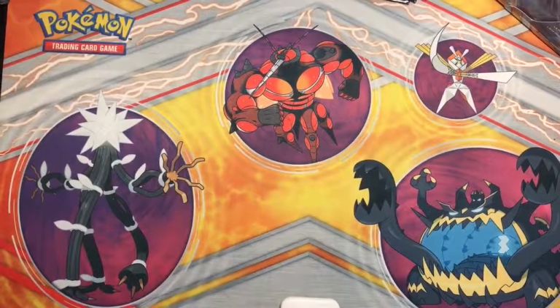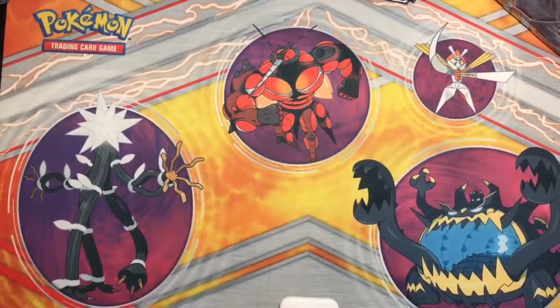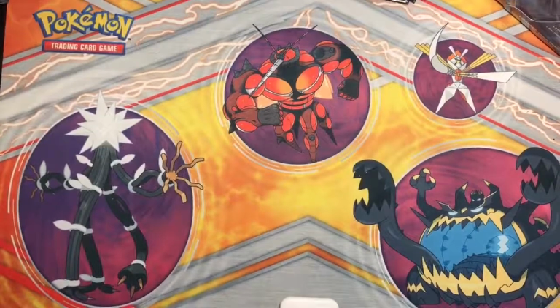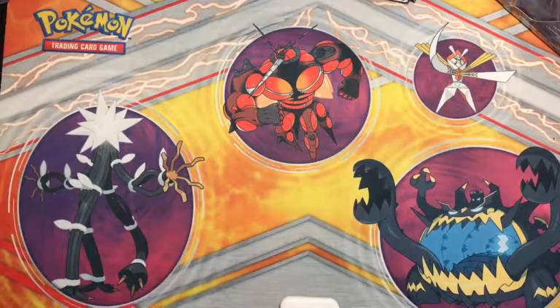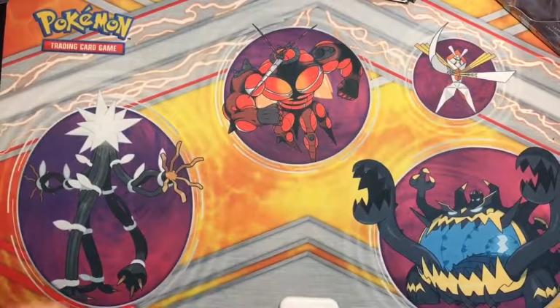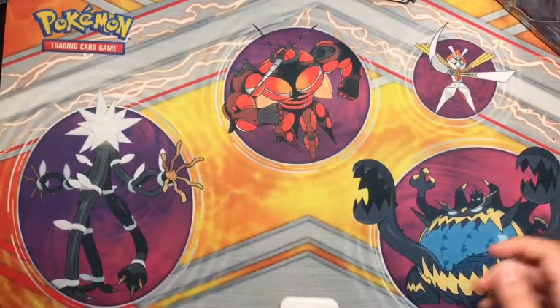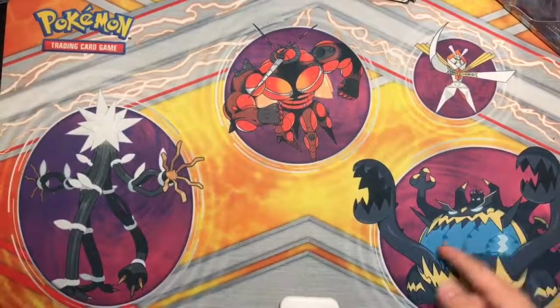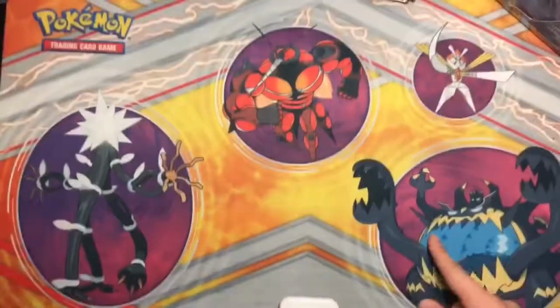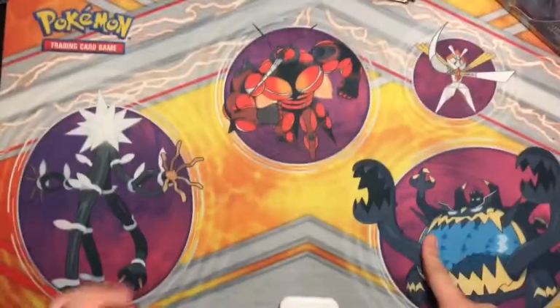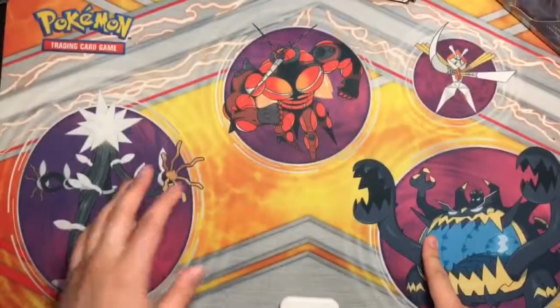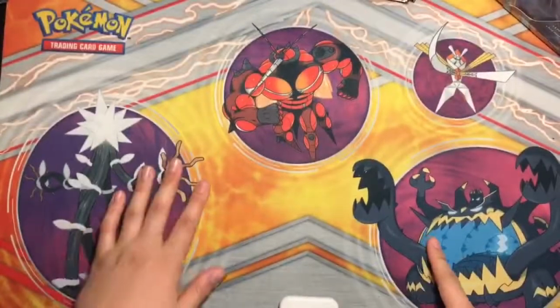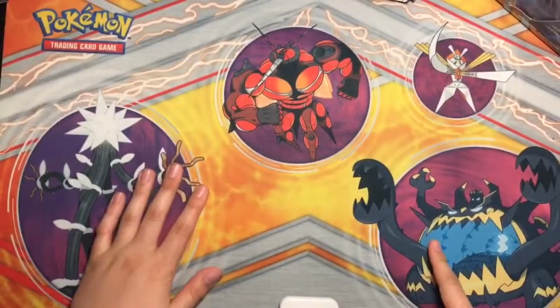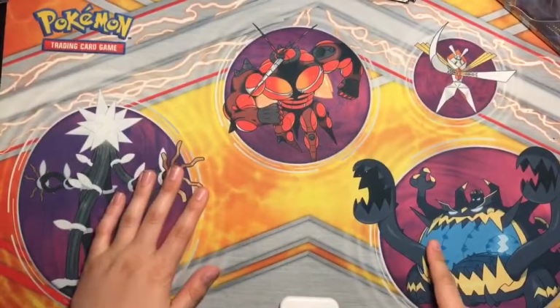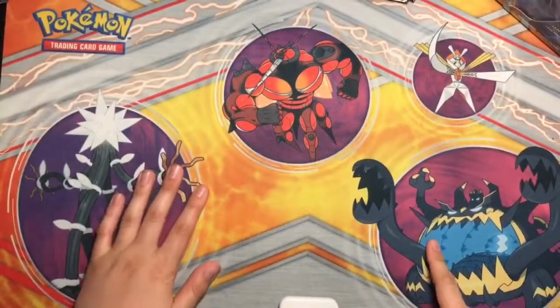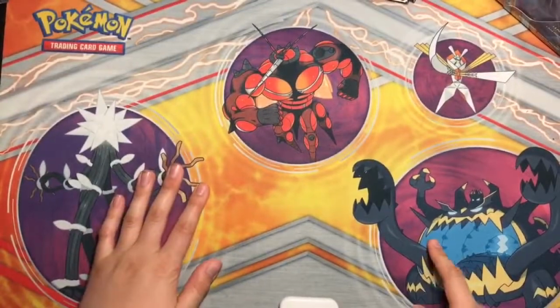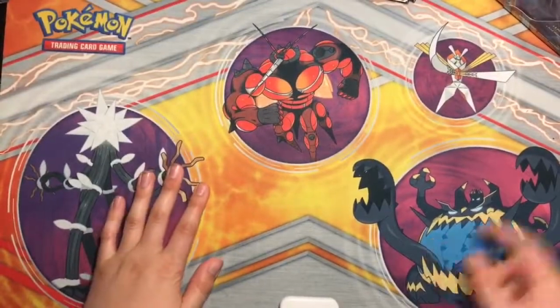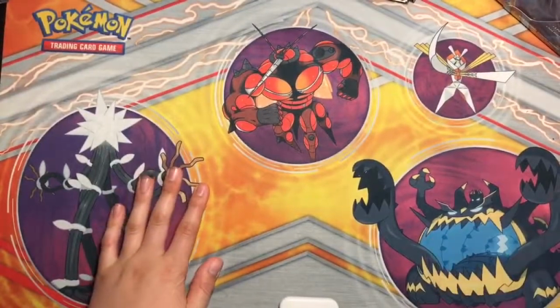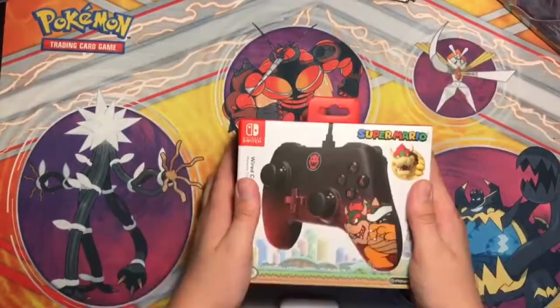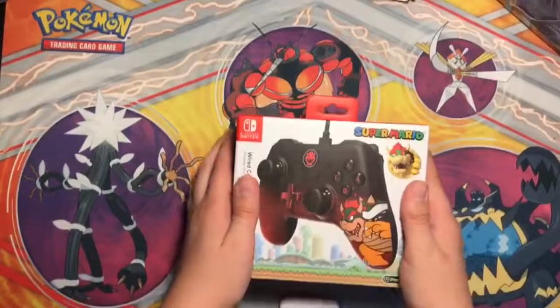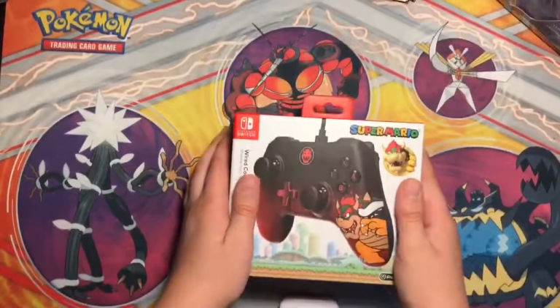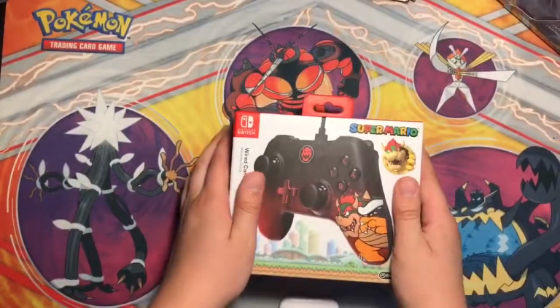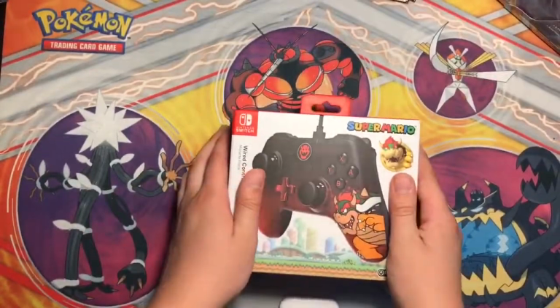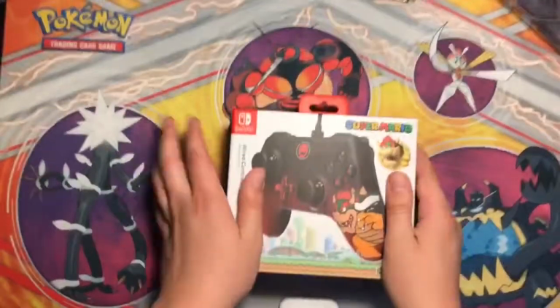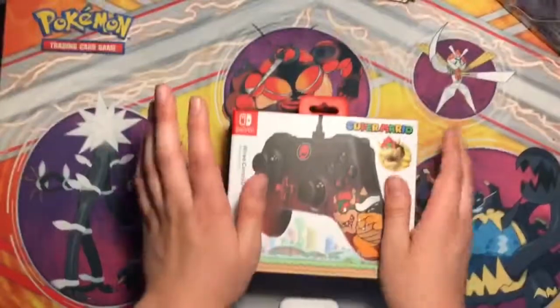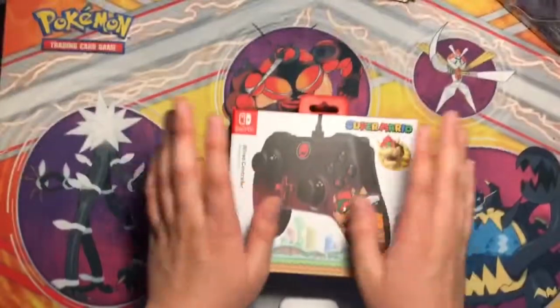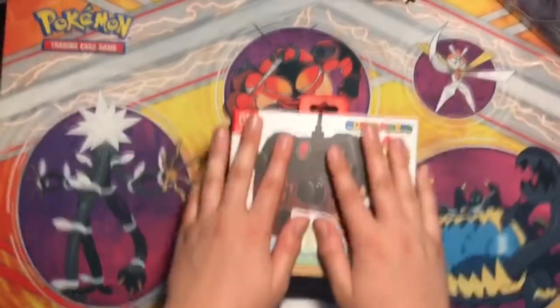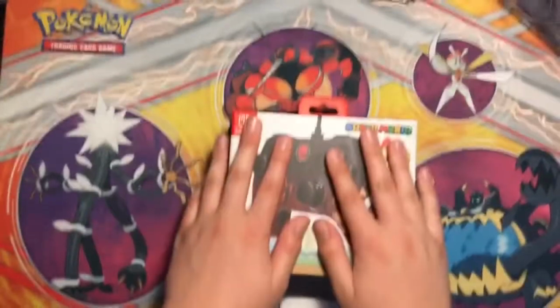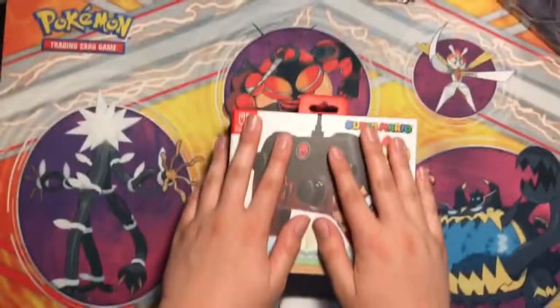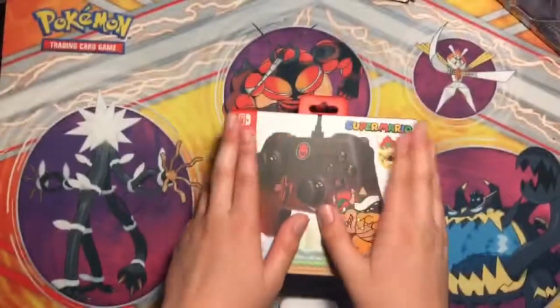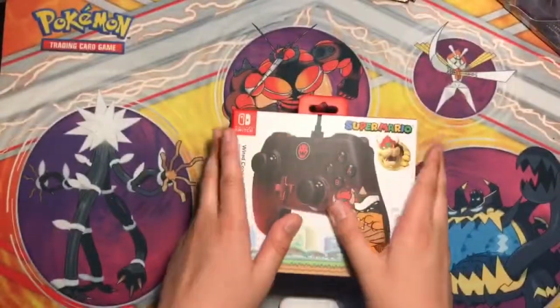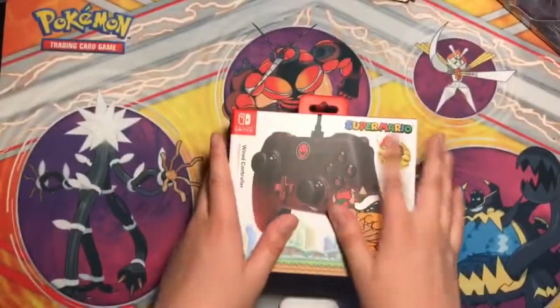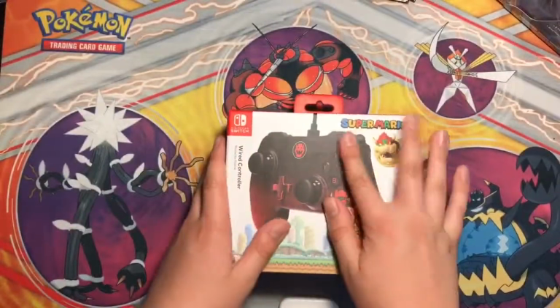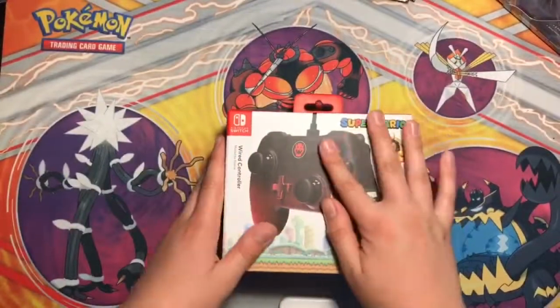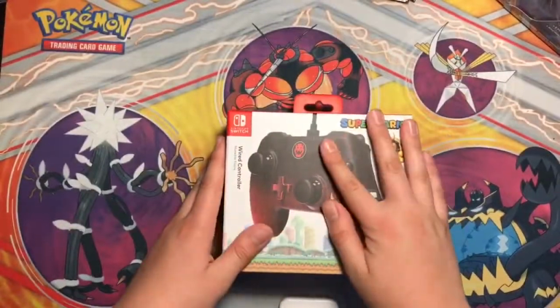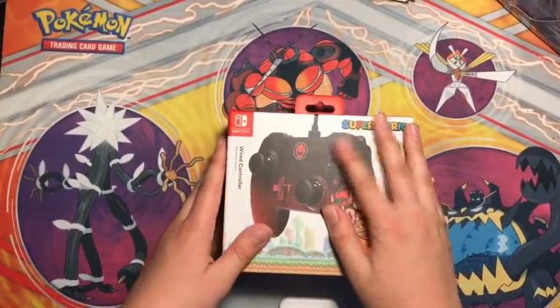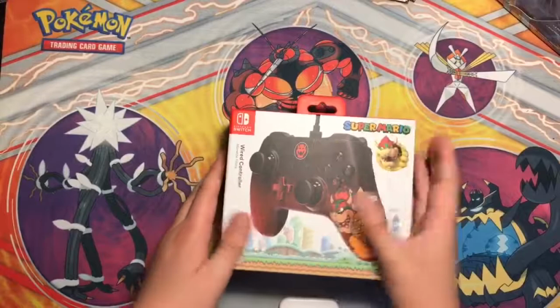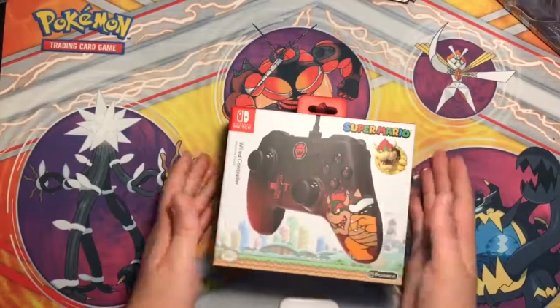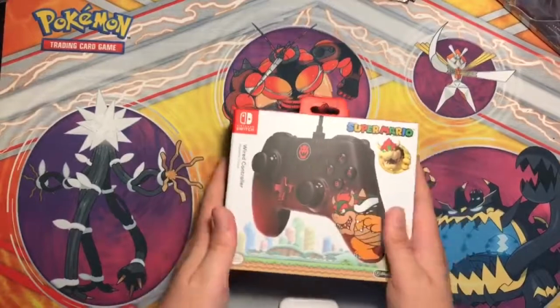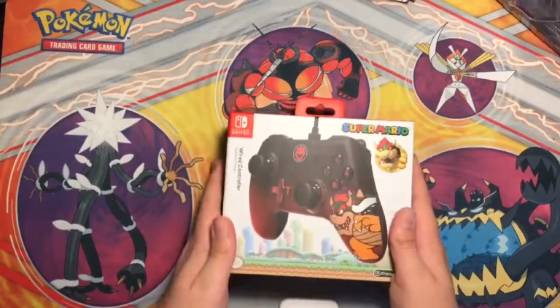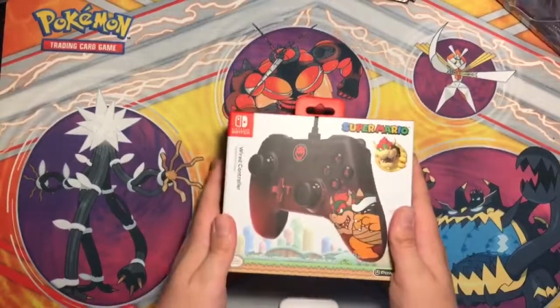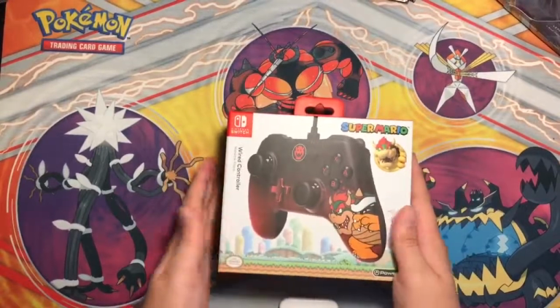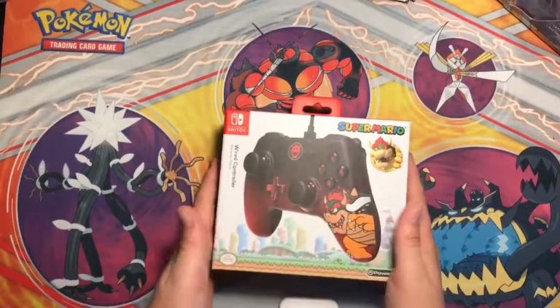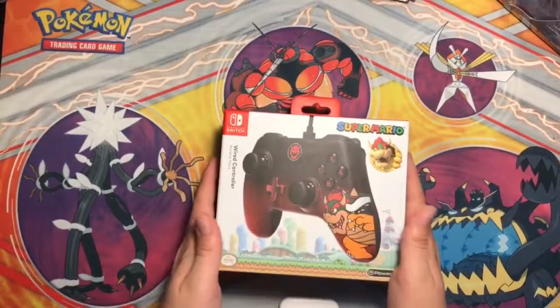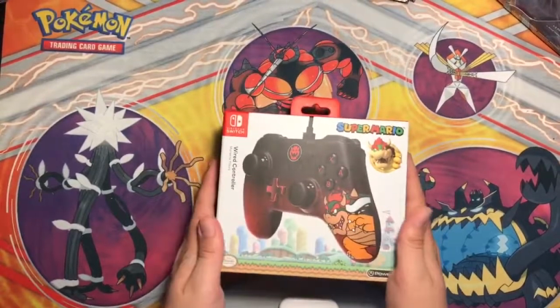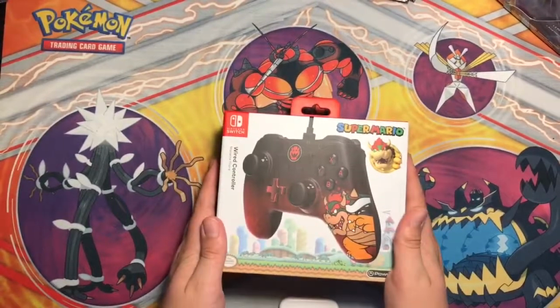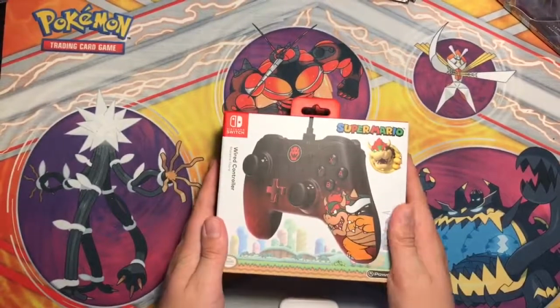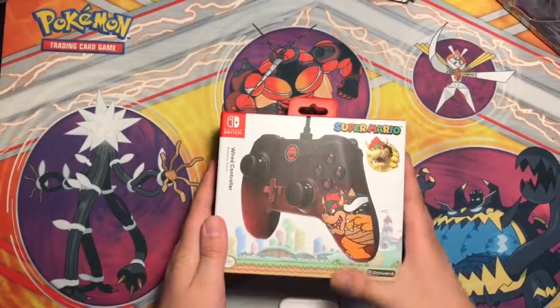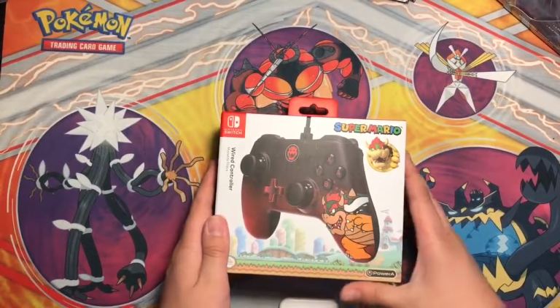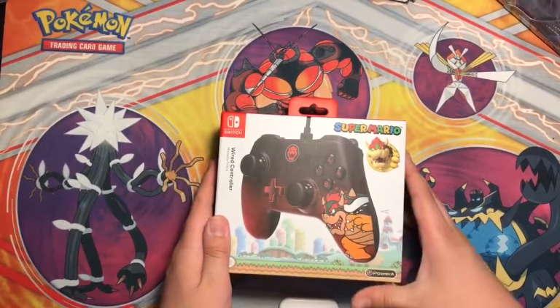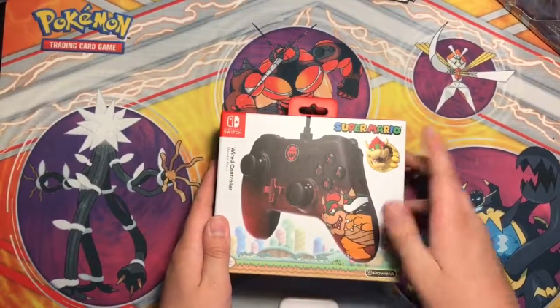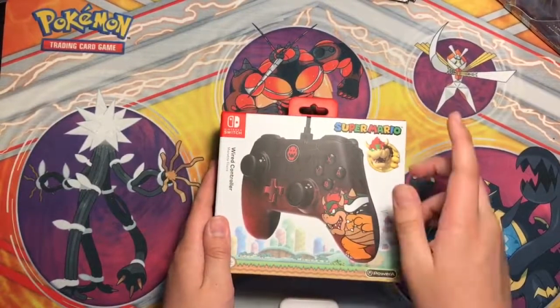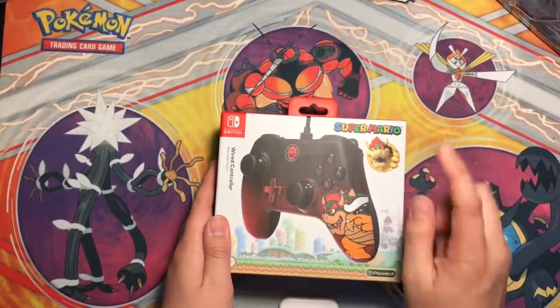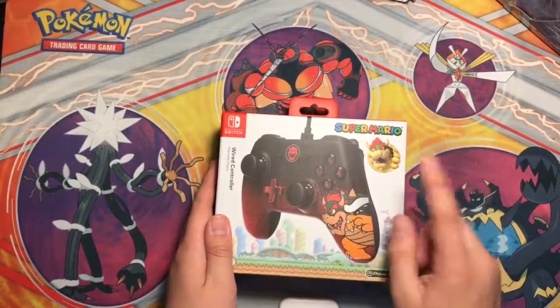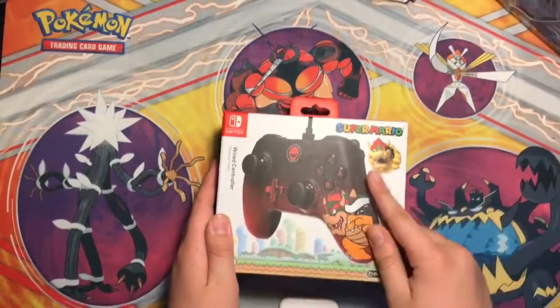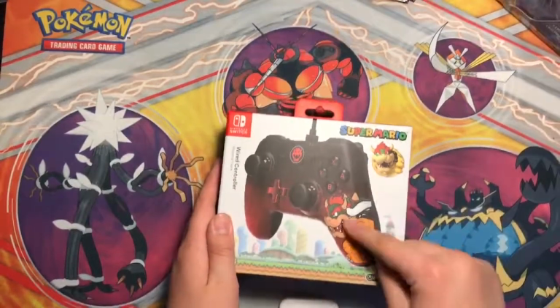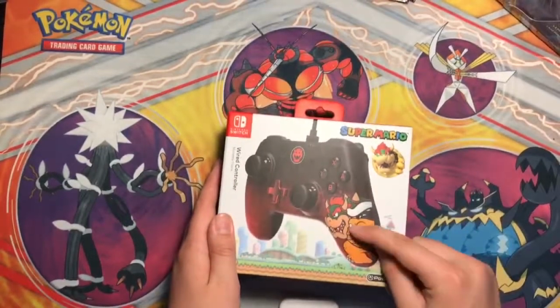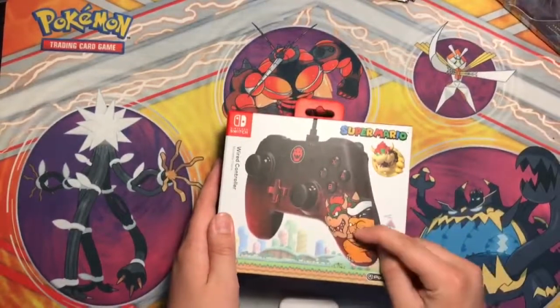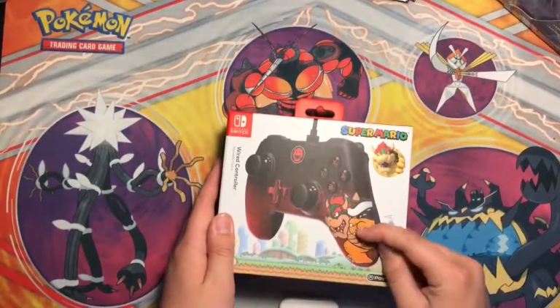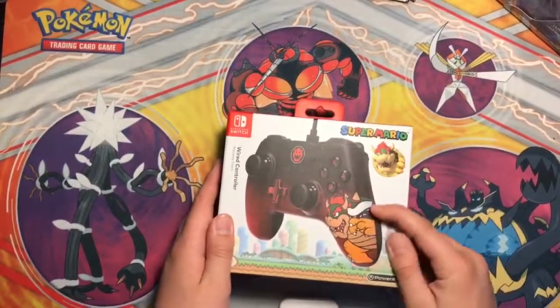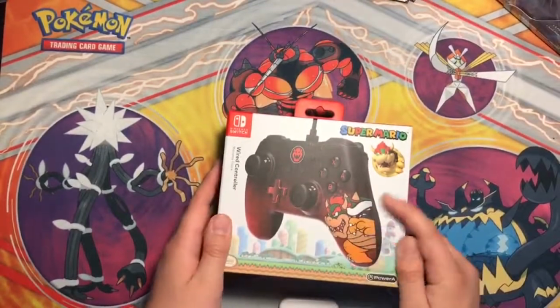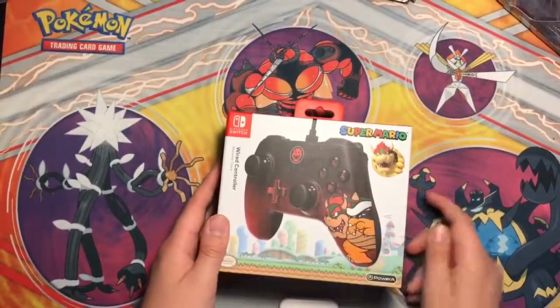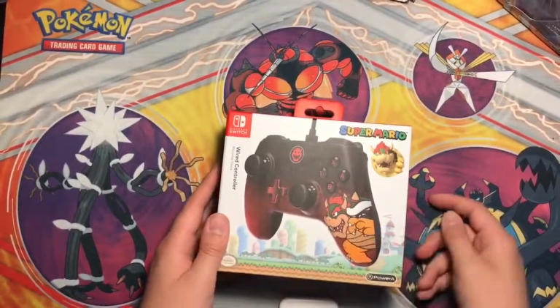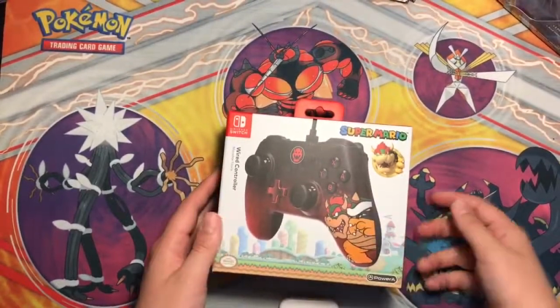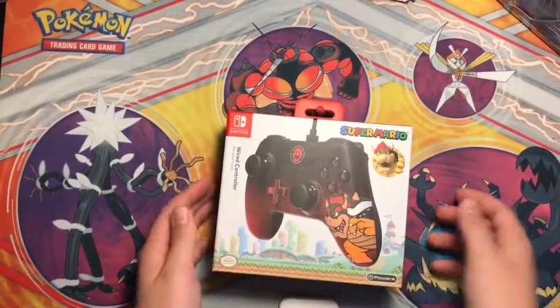Hey guys, welcome back to another video. I am going to be going over the Nintendo Switch Pro Controller, the Bowser version.